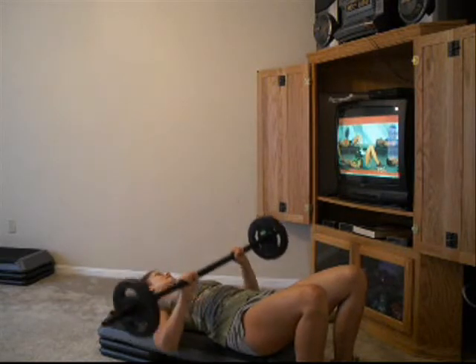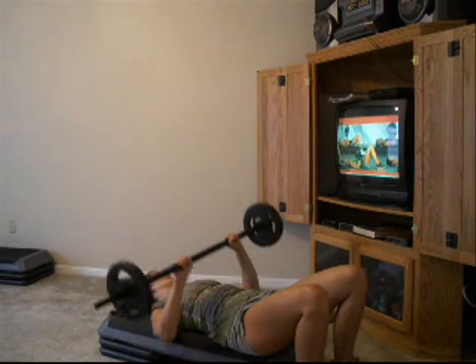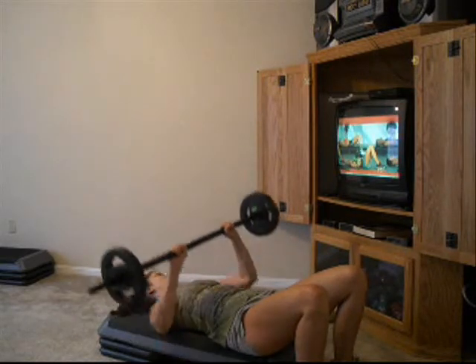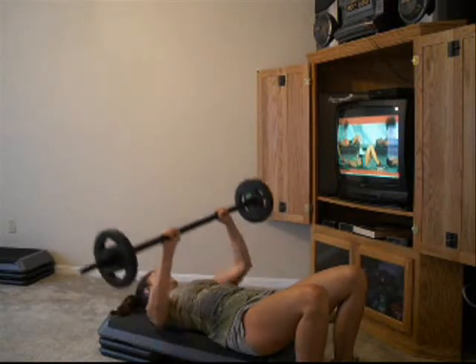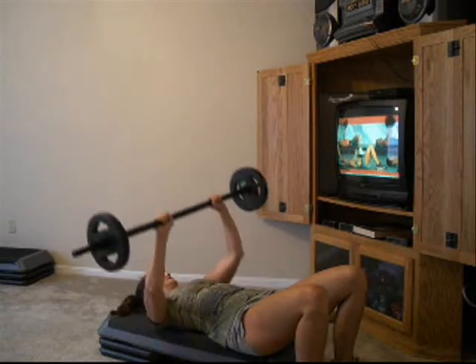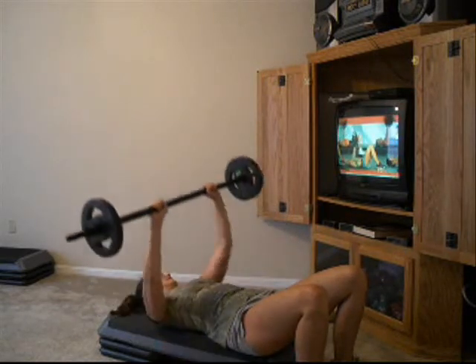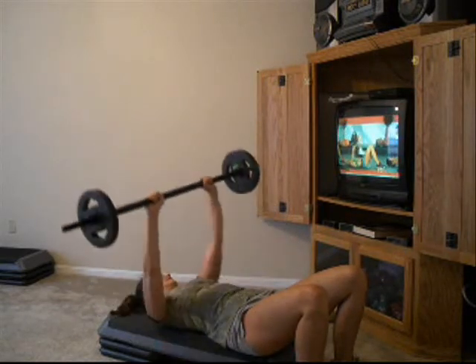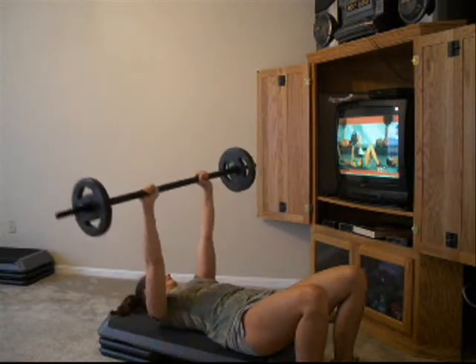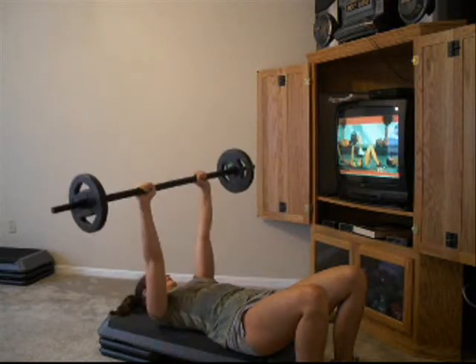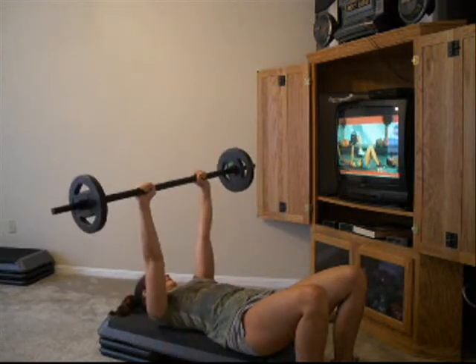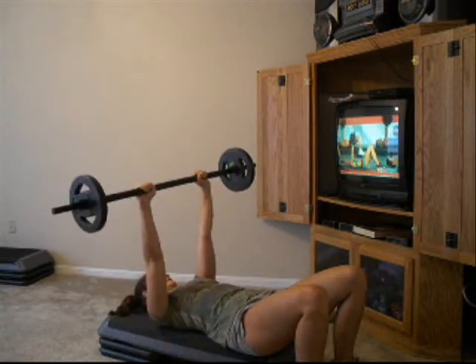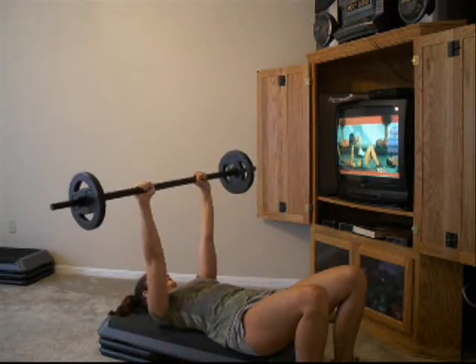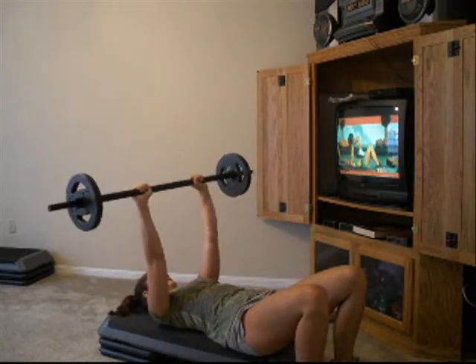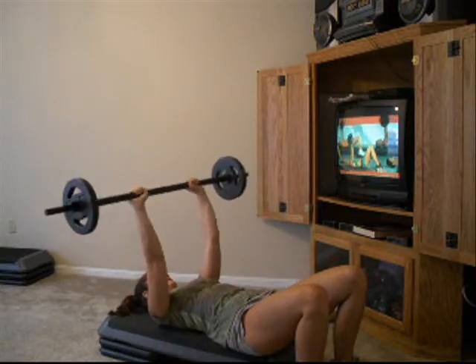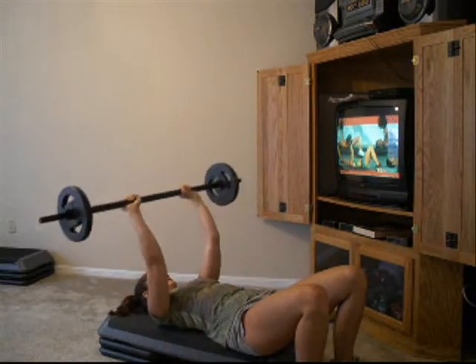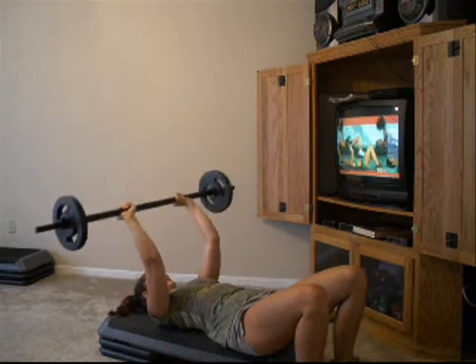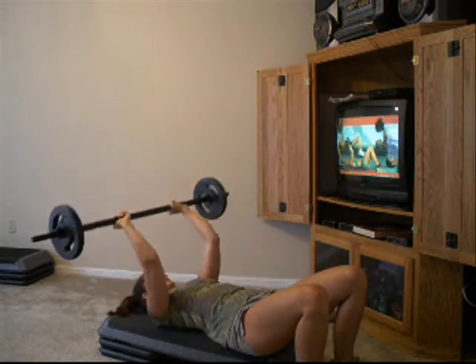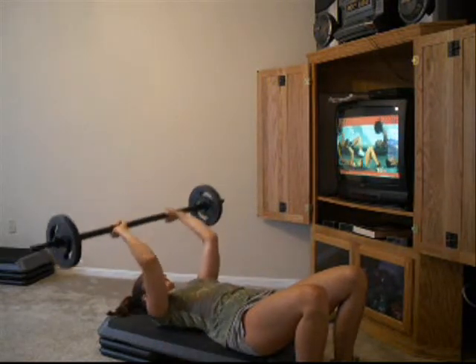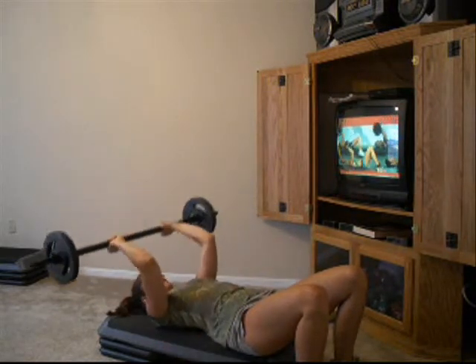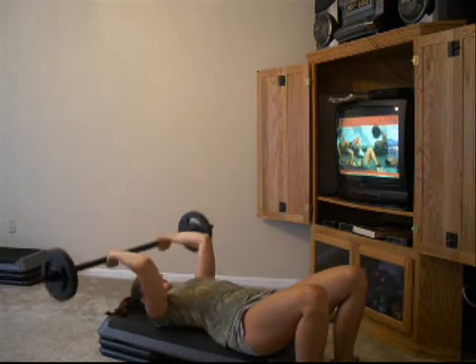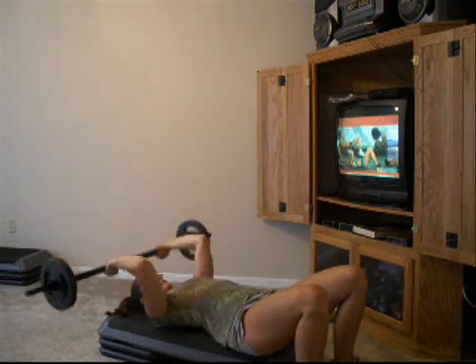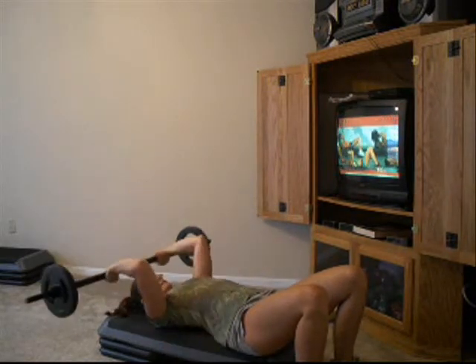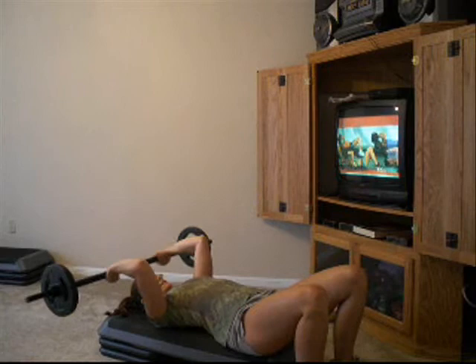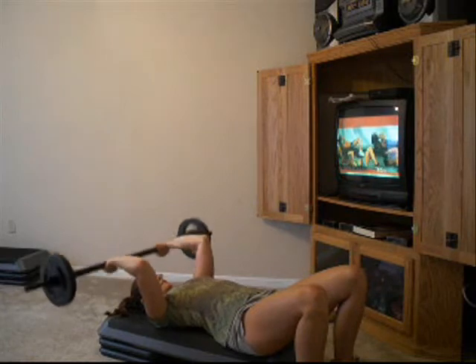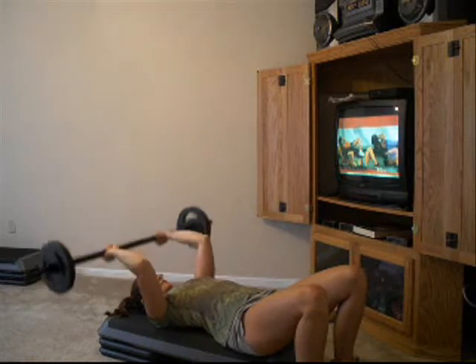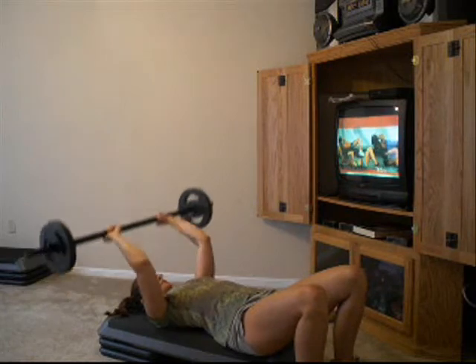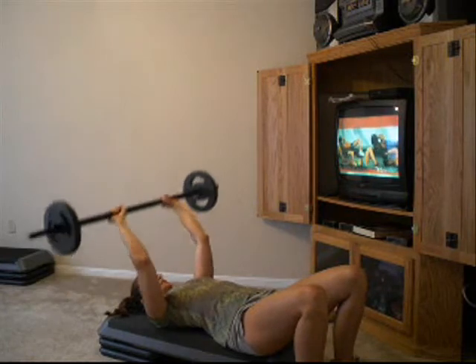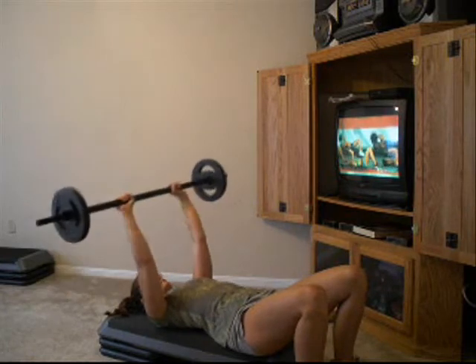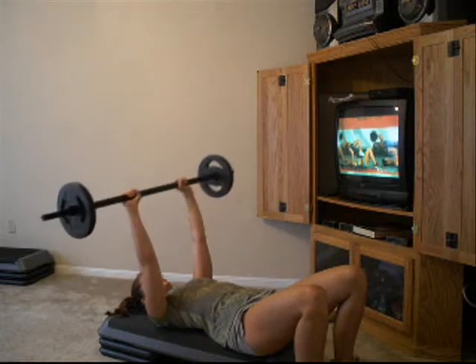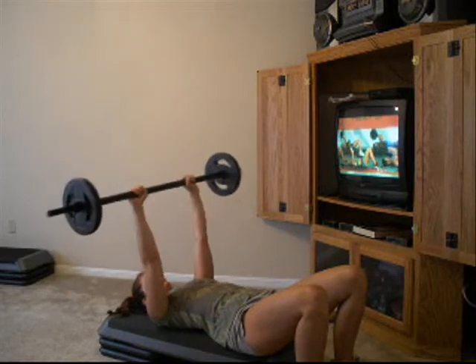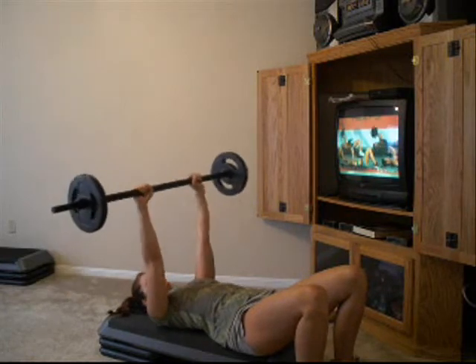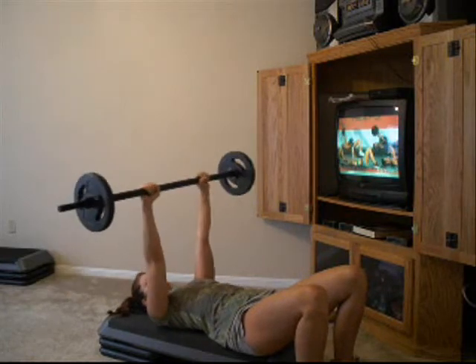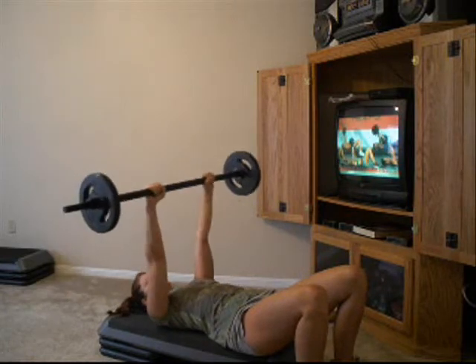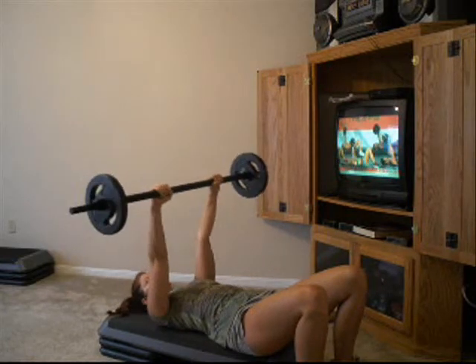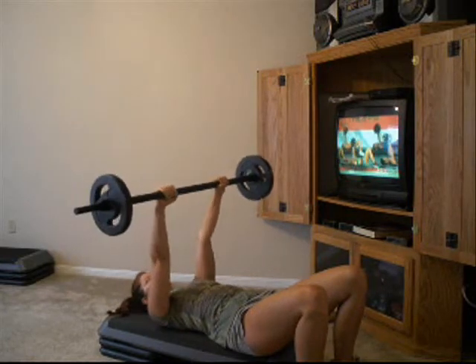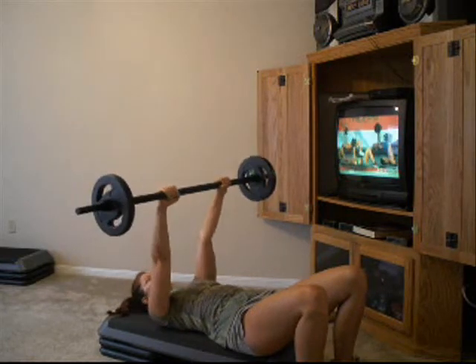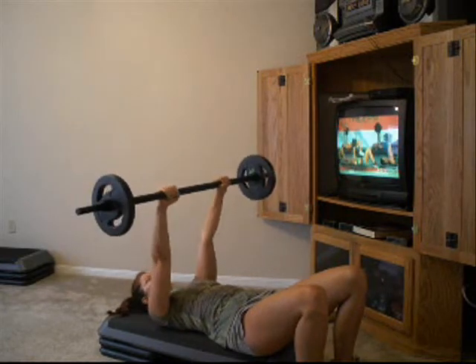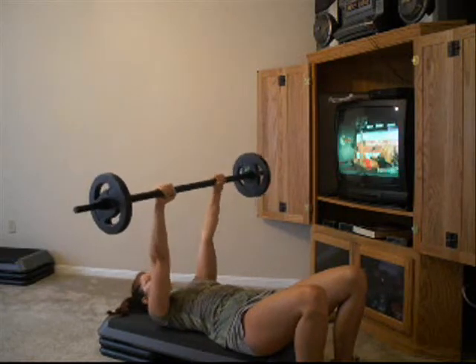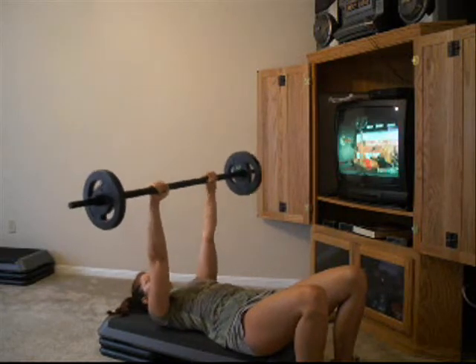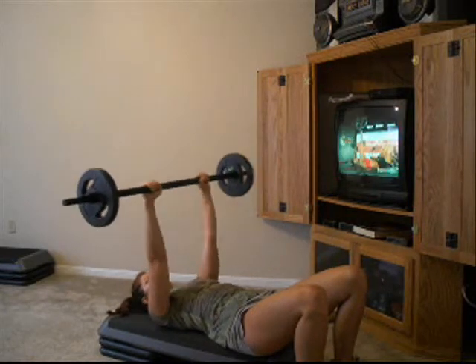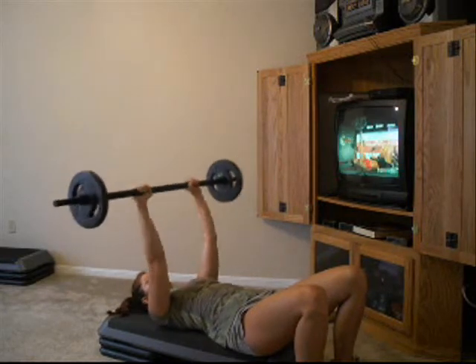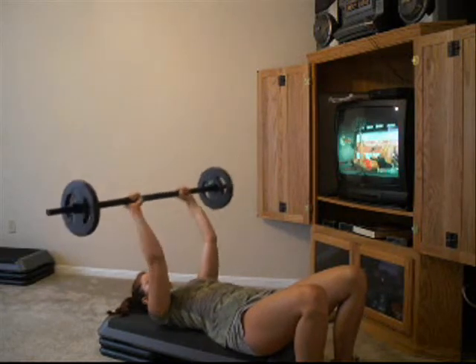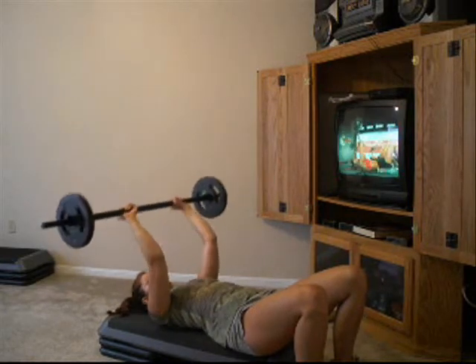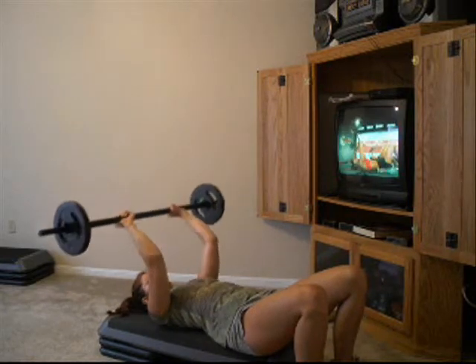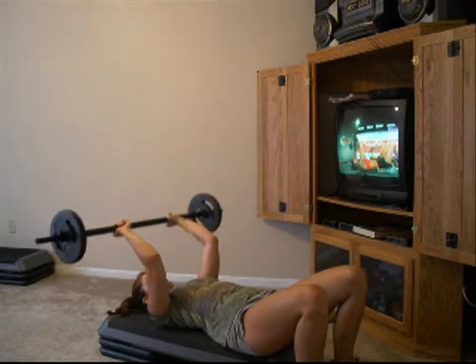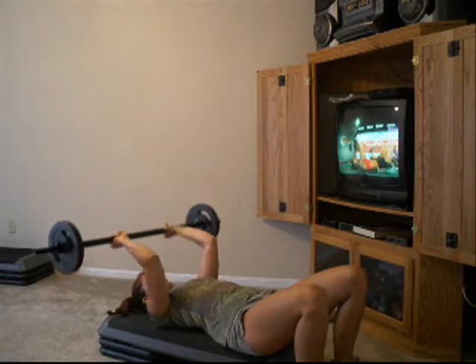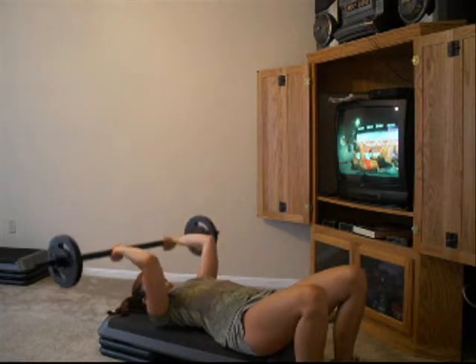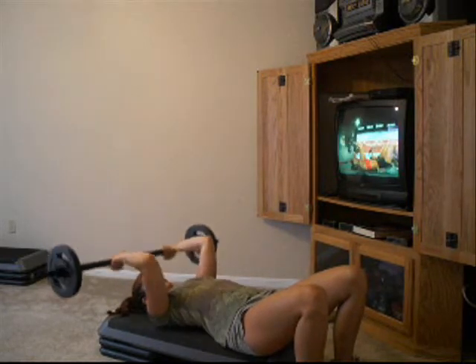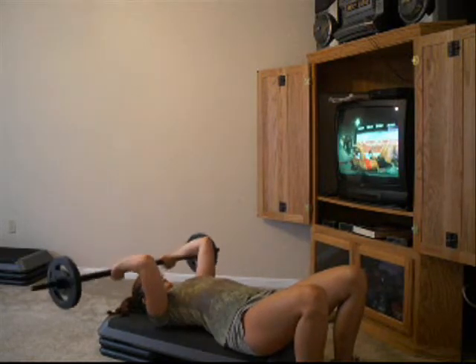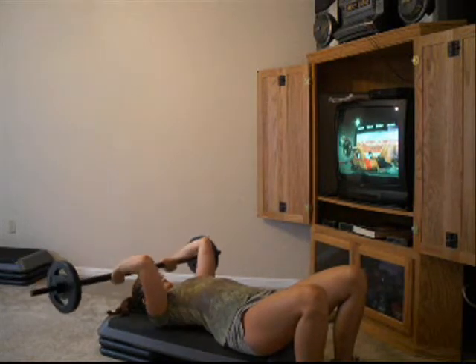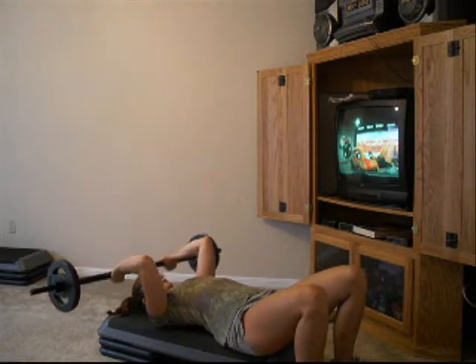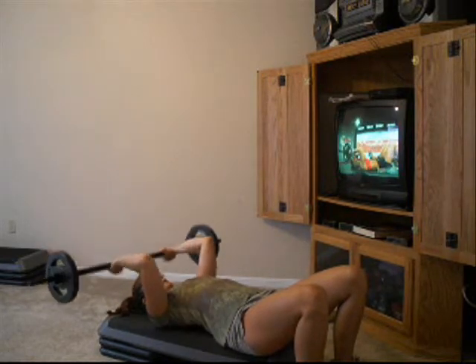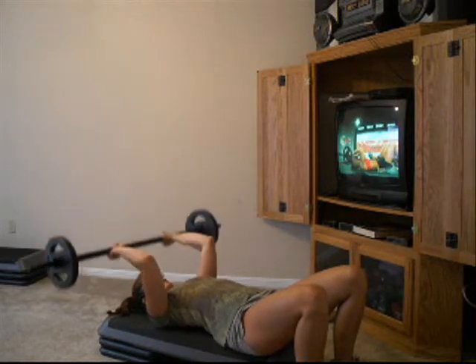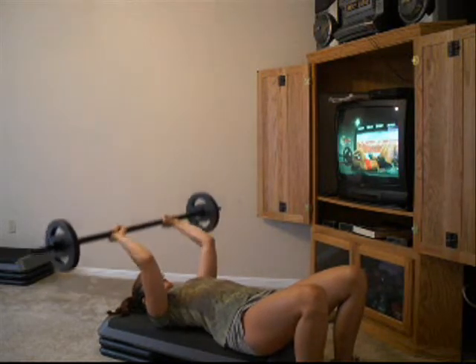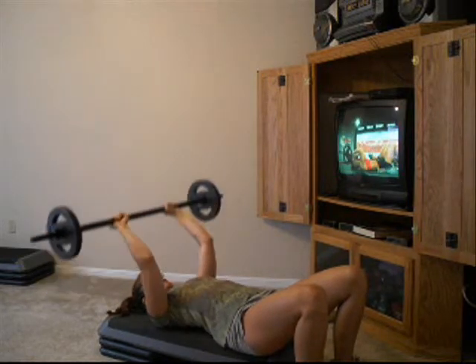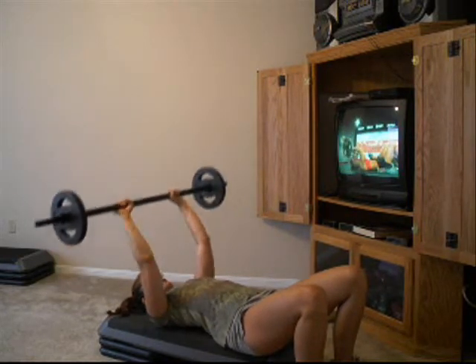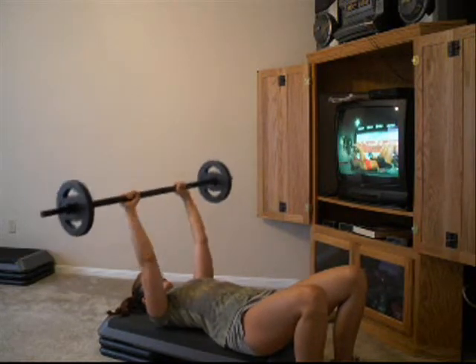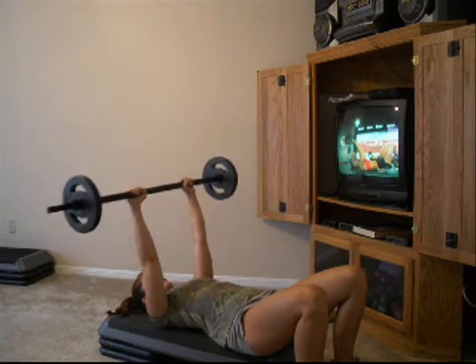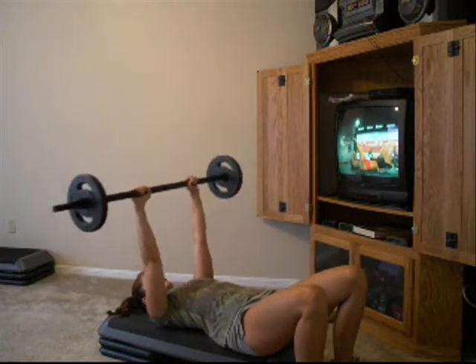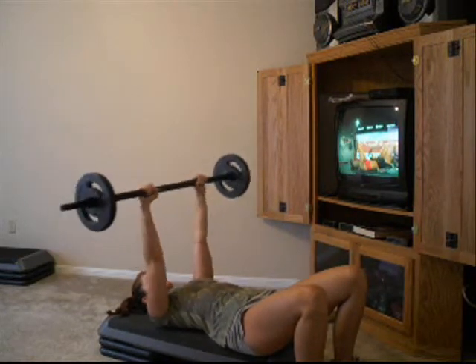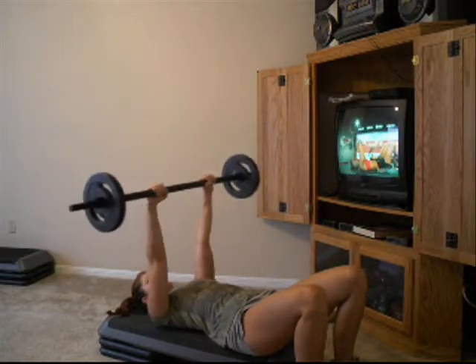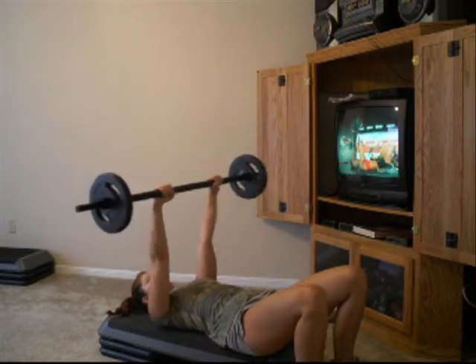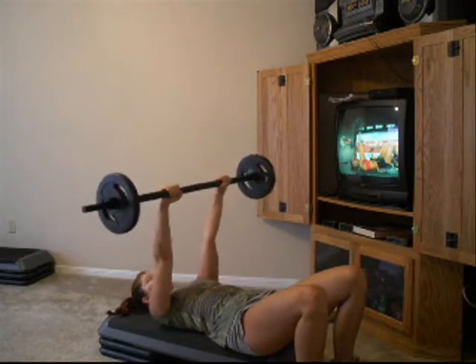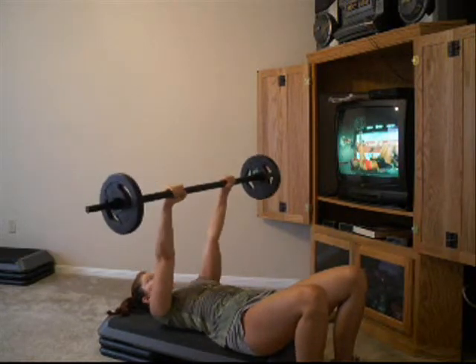Forehead on two. One, two. Back on two. Up on two.